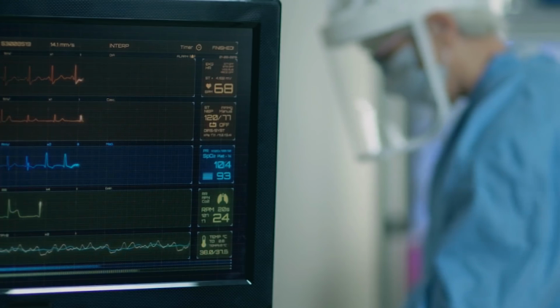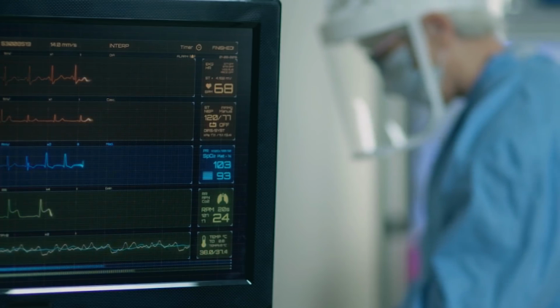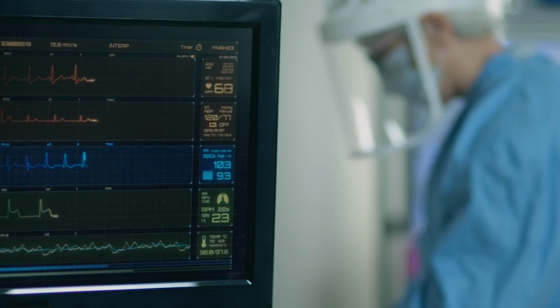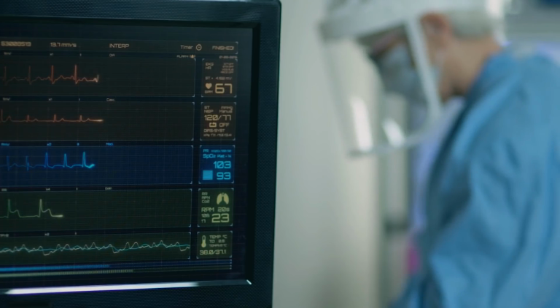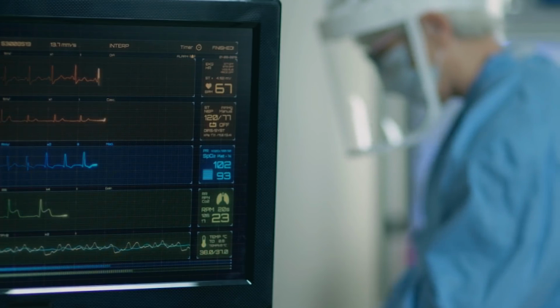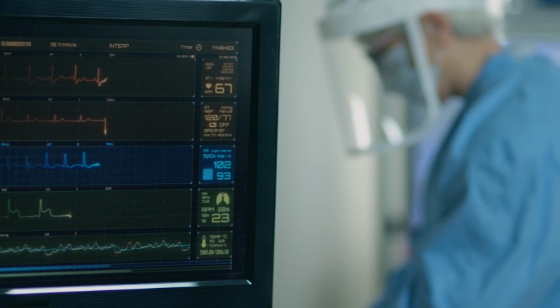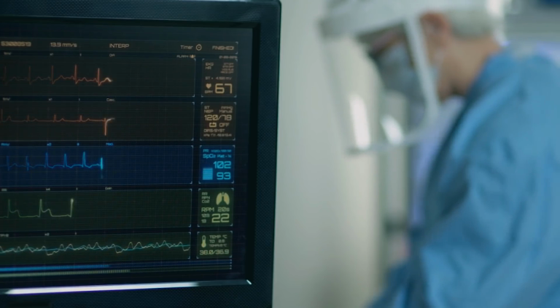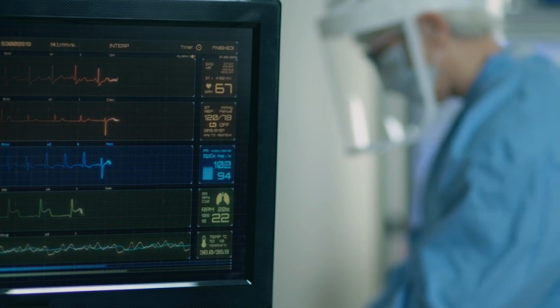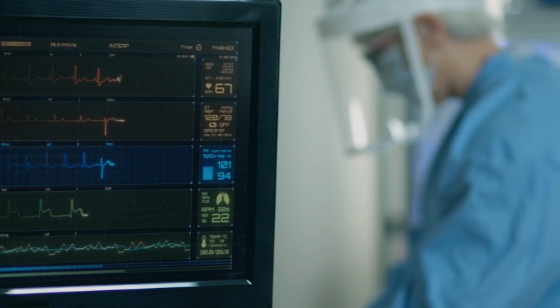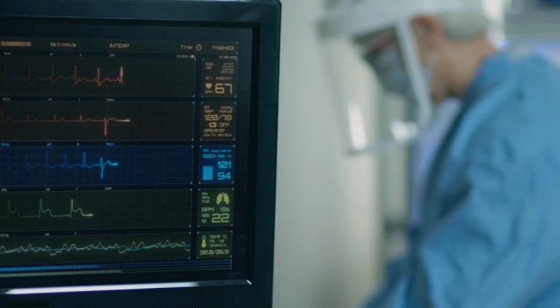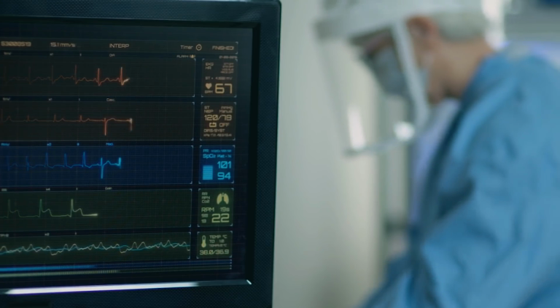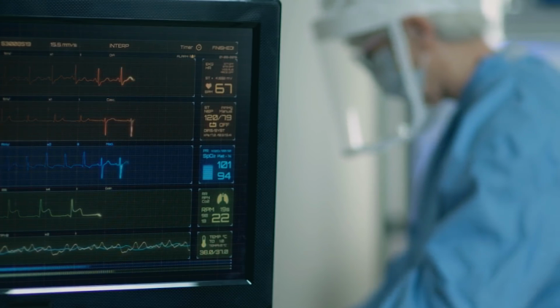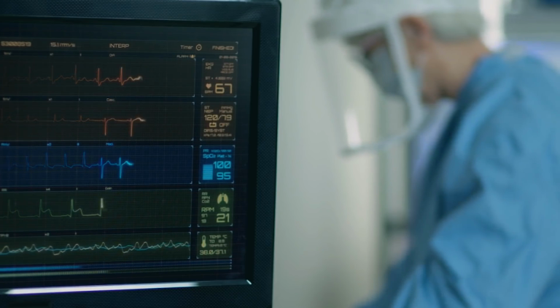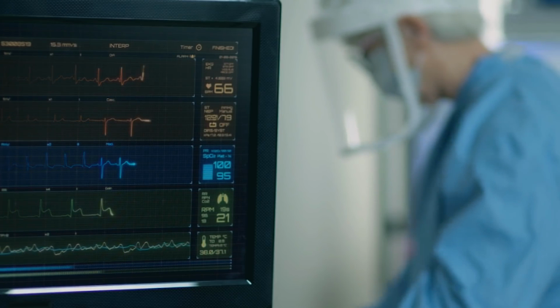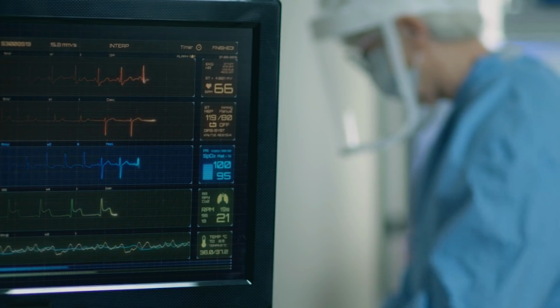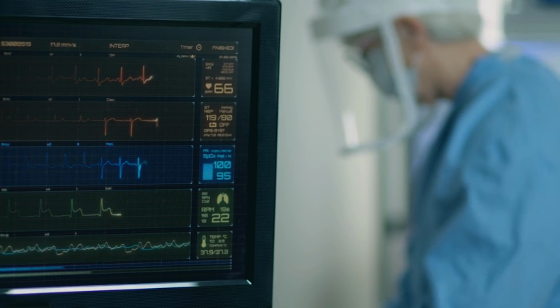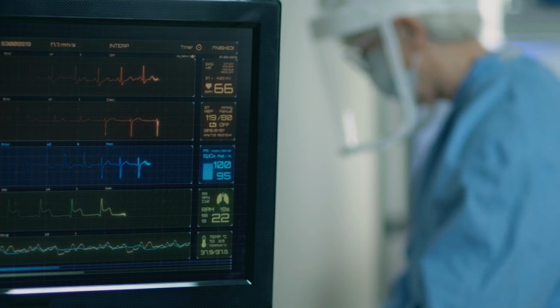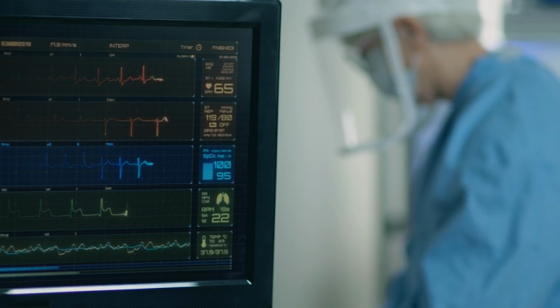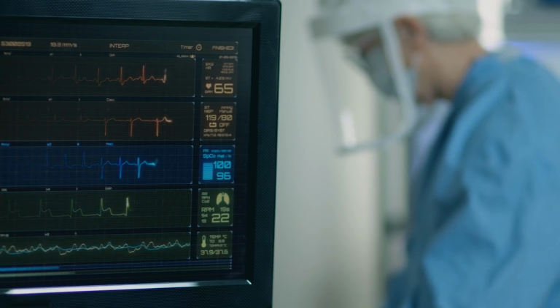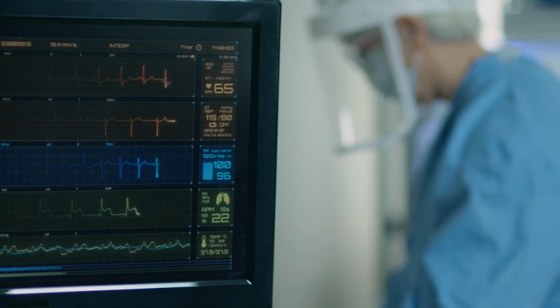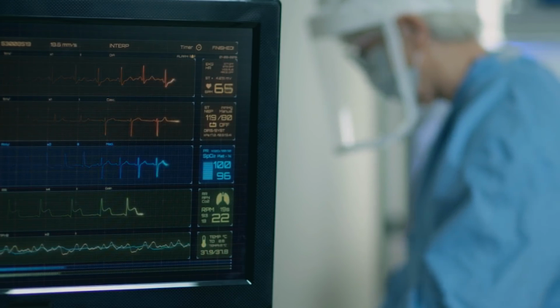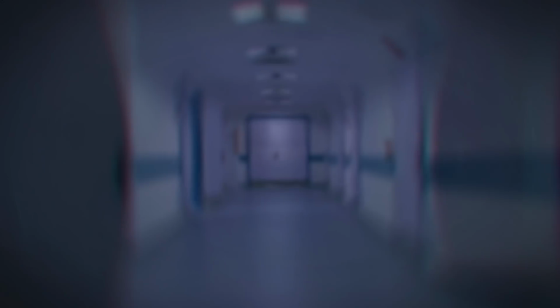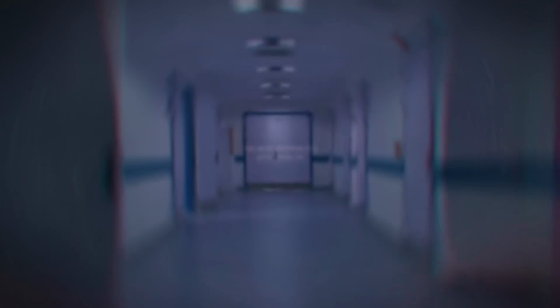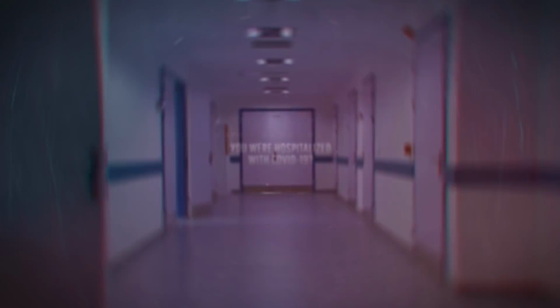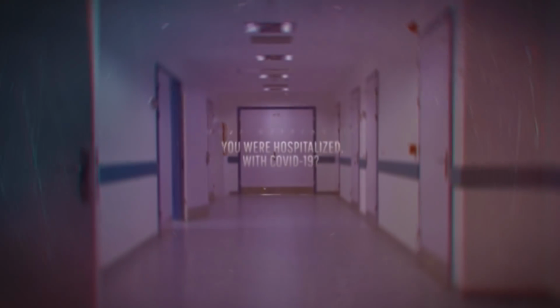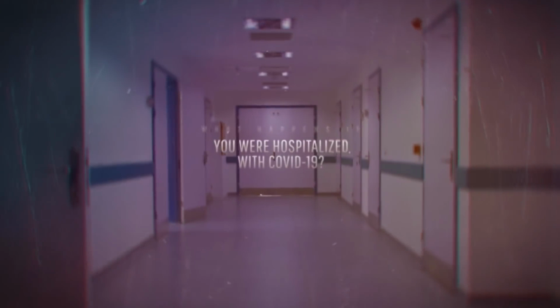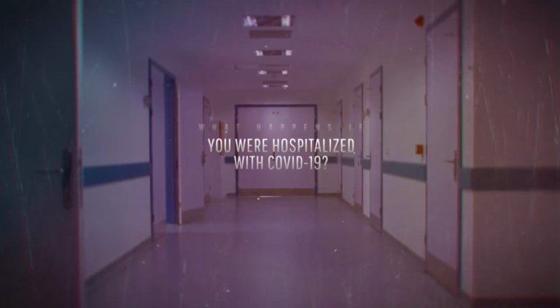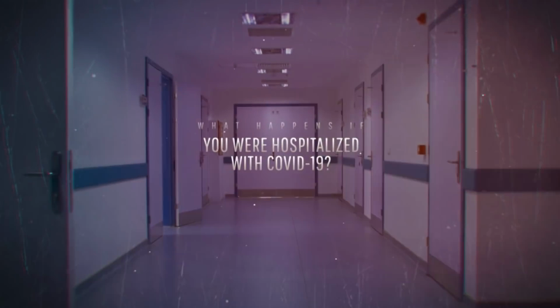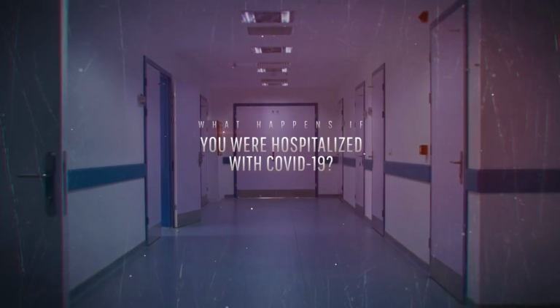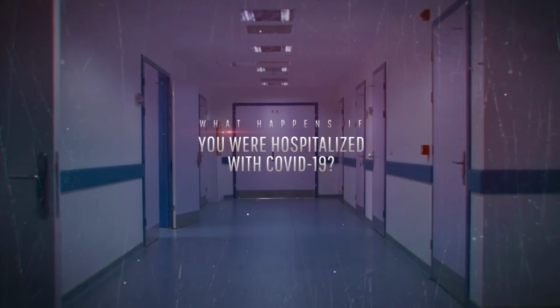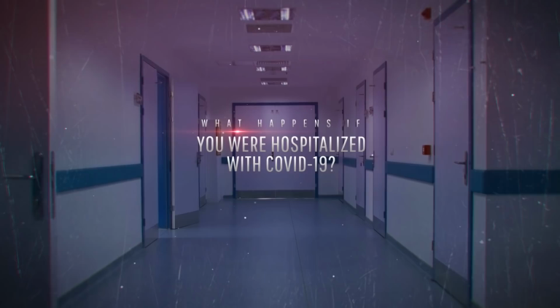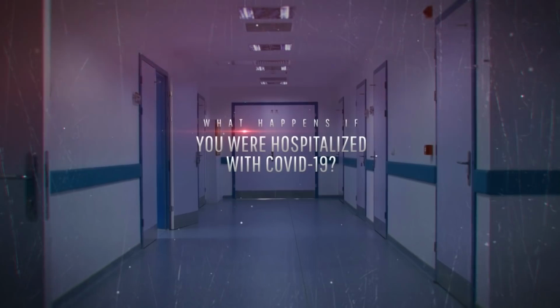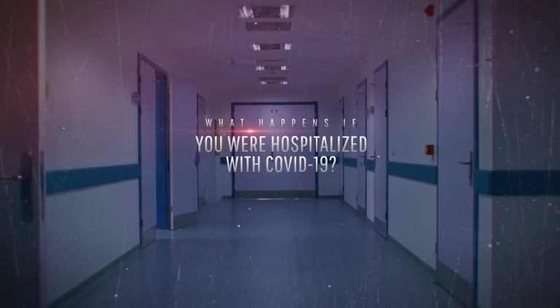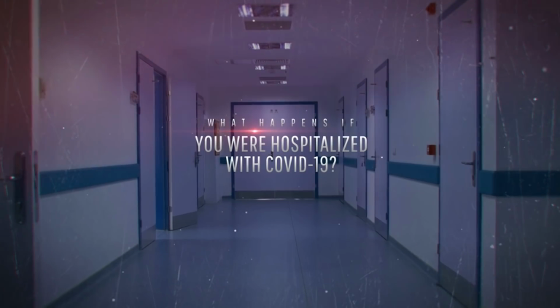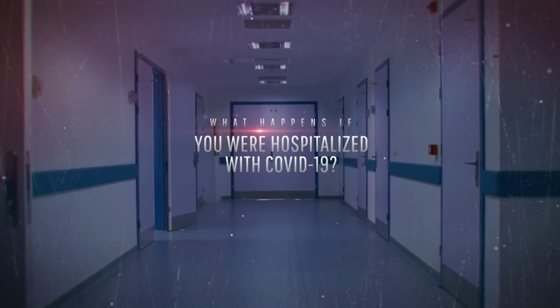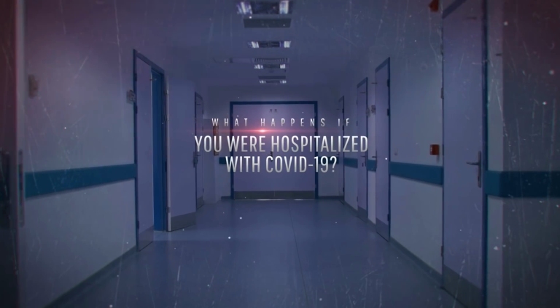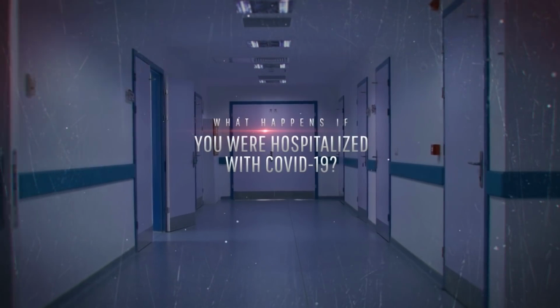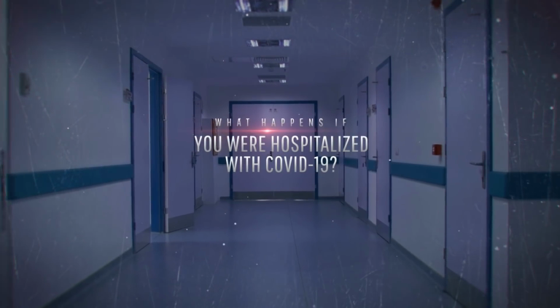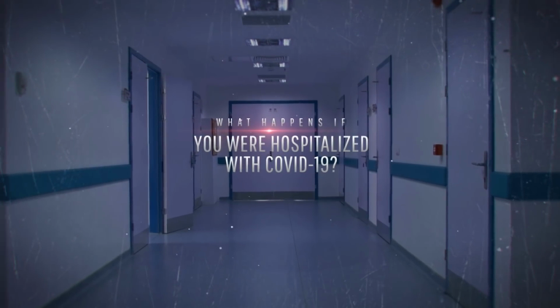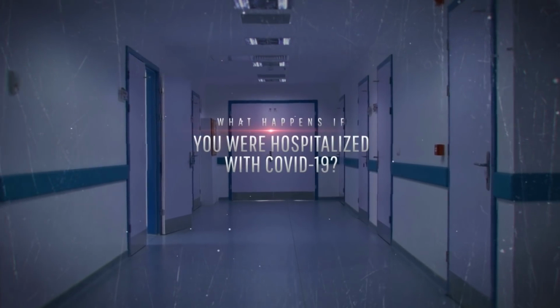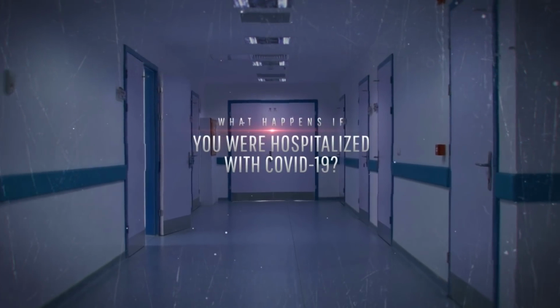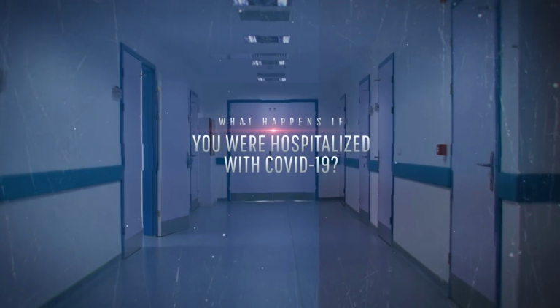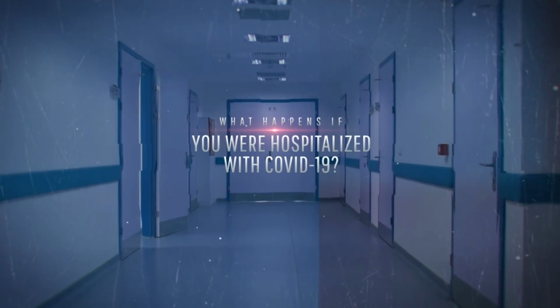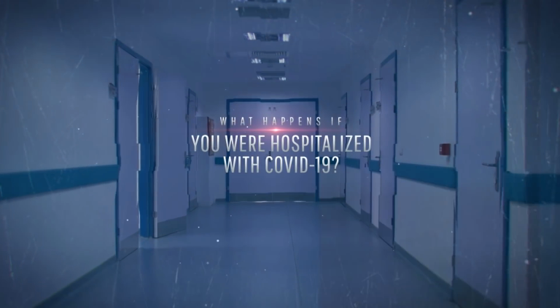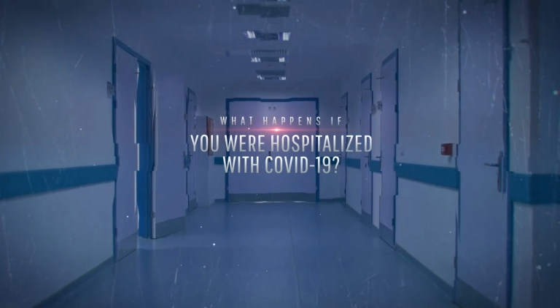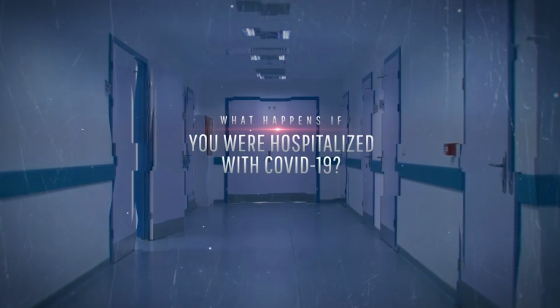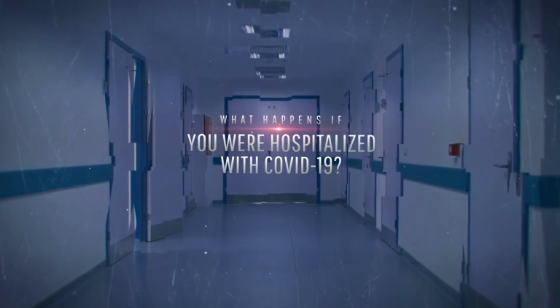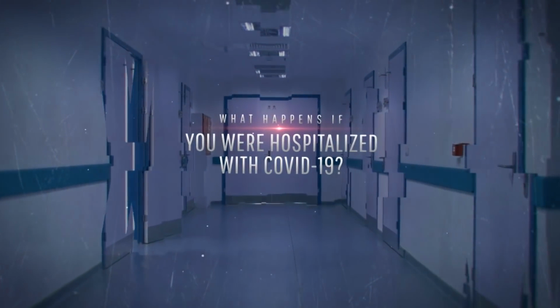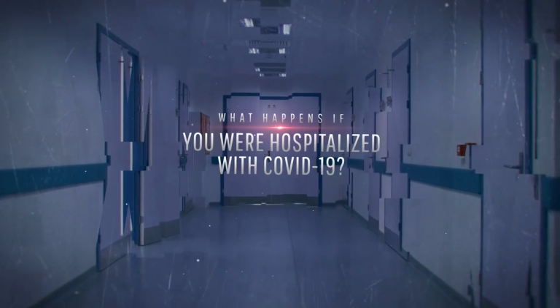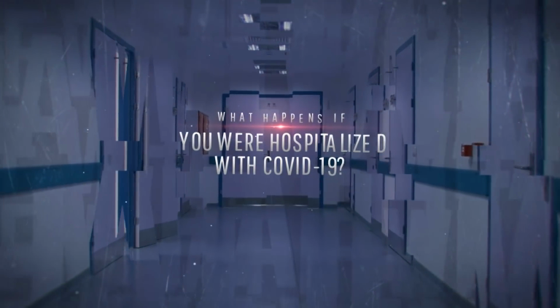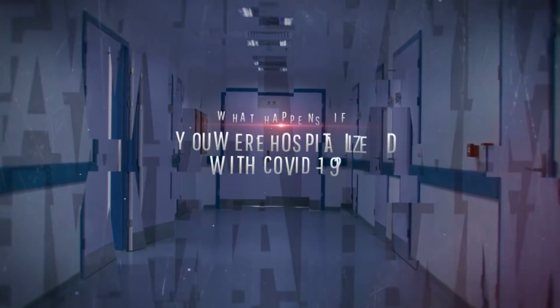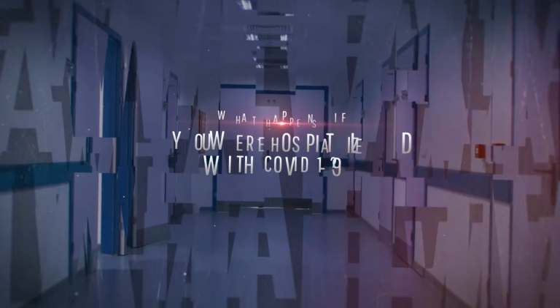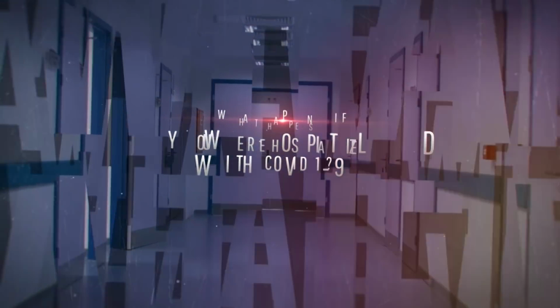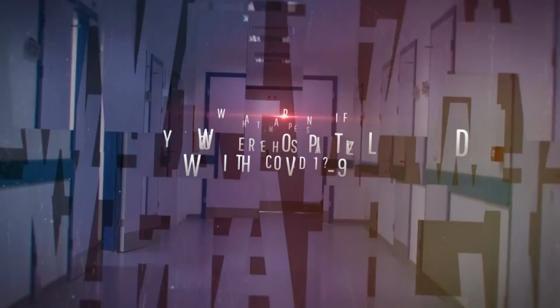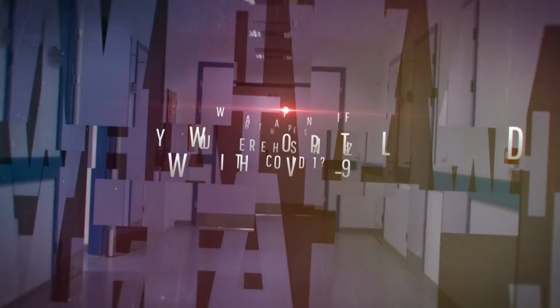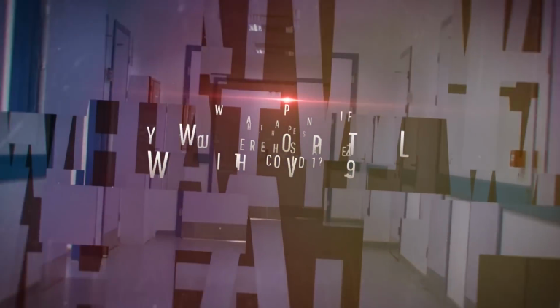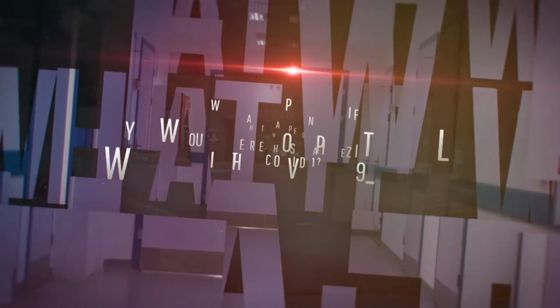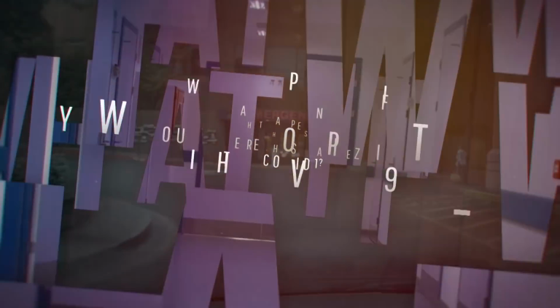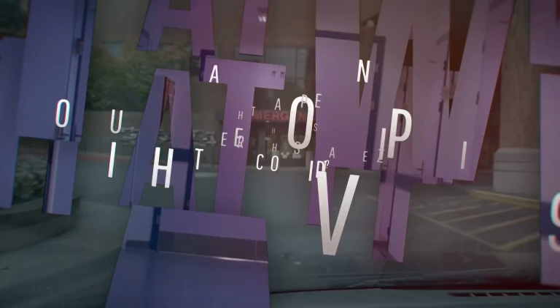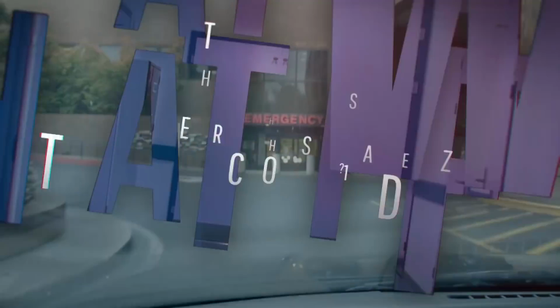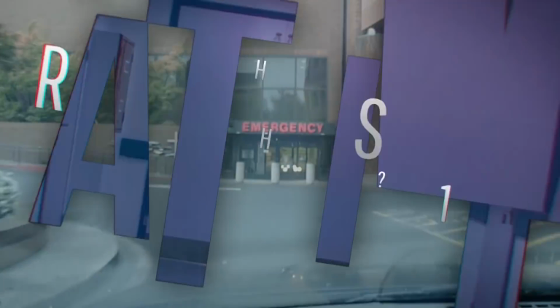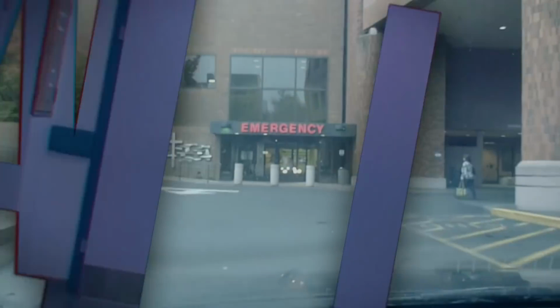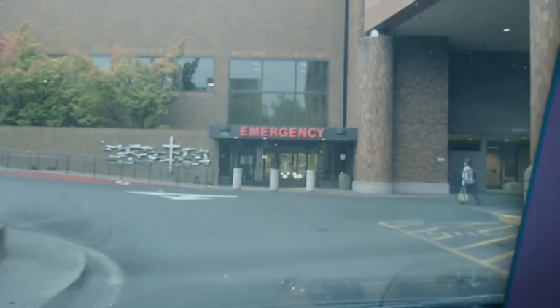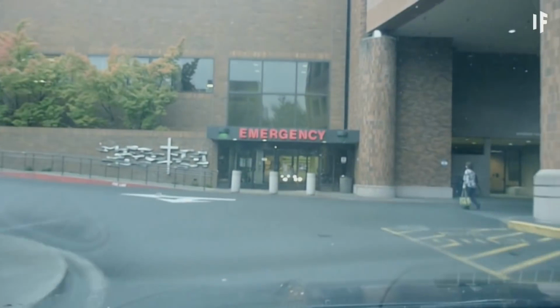This is WHAT IF, and here's what would happen if you were hospitalized with COVID-19.